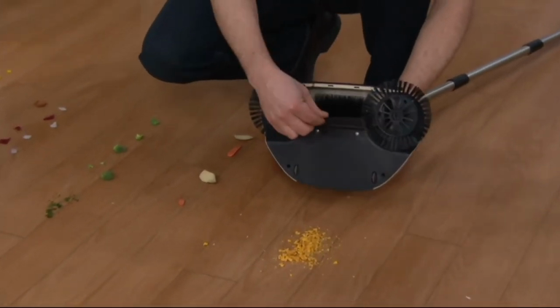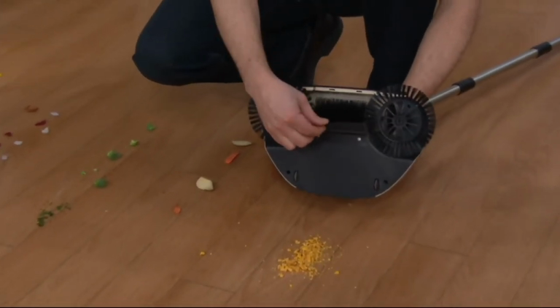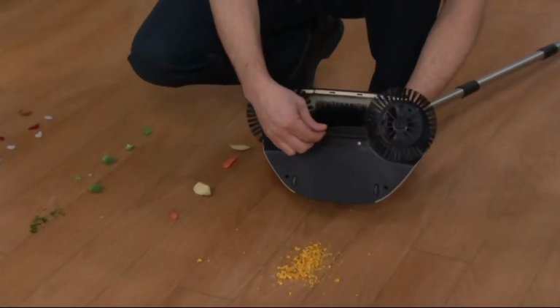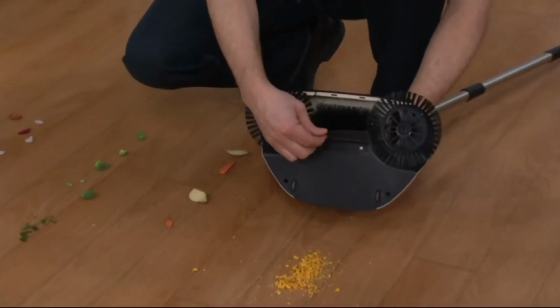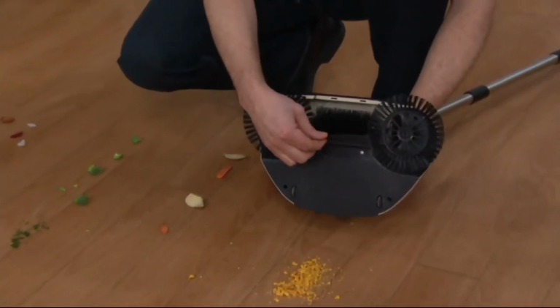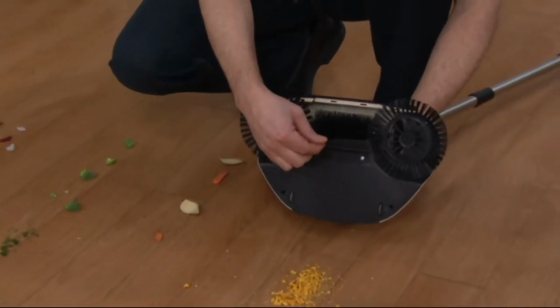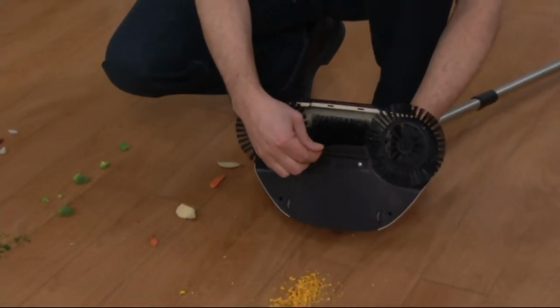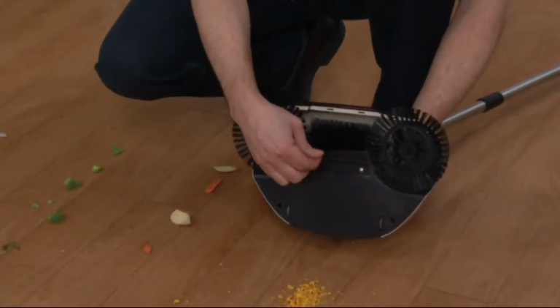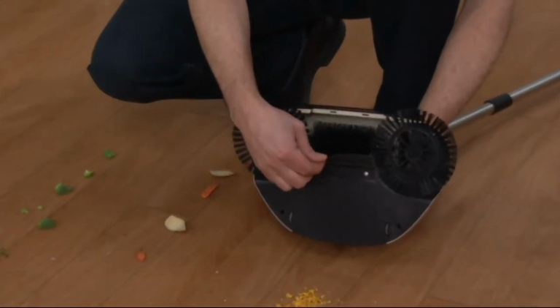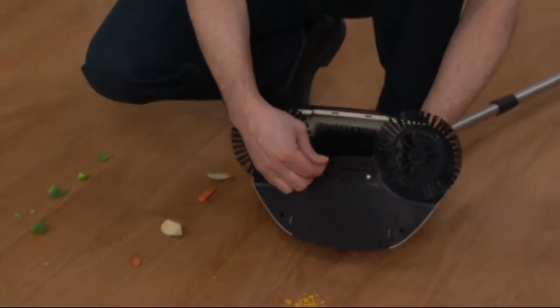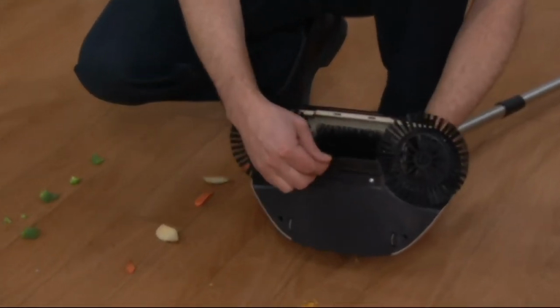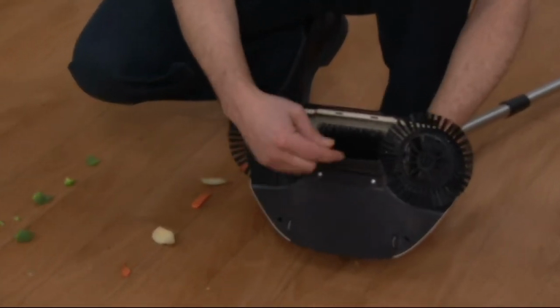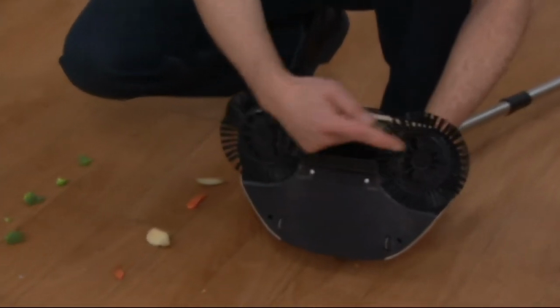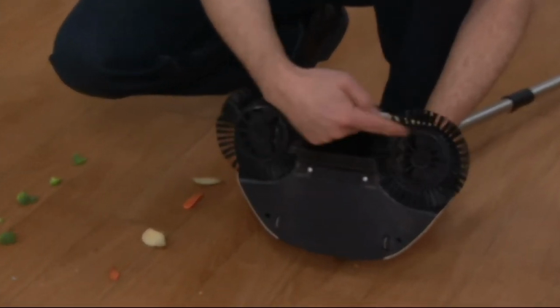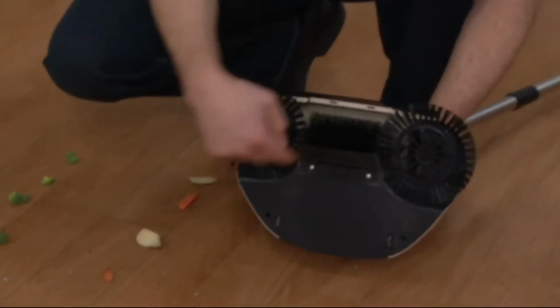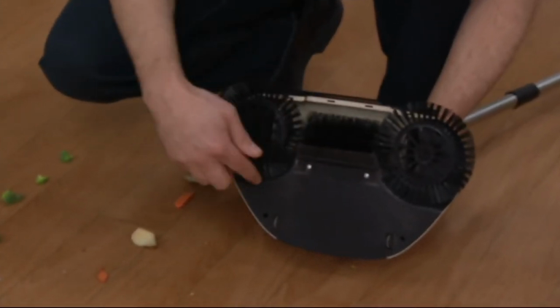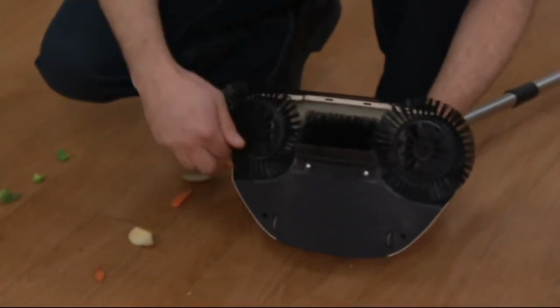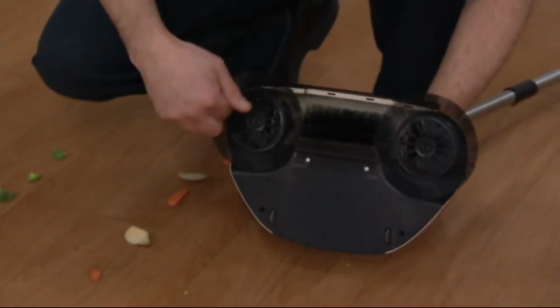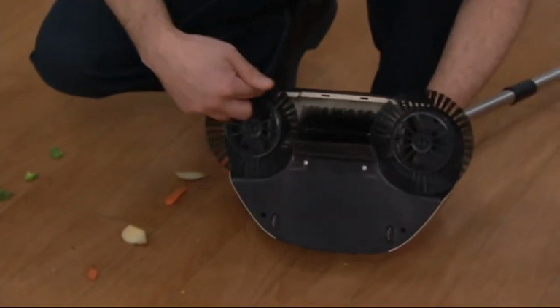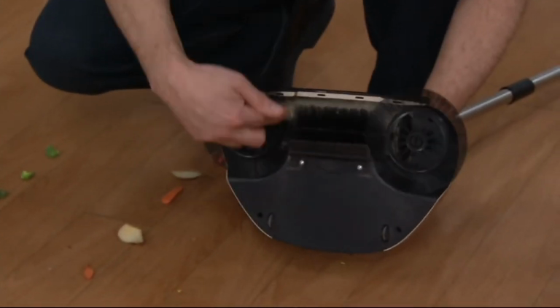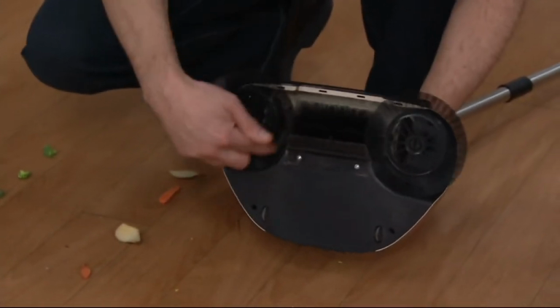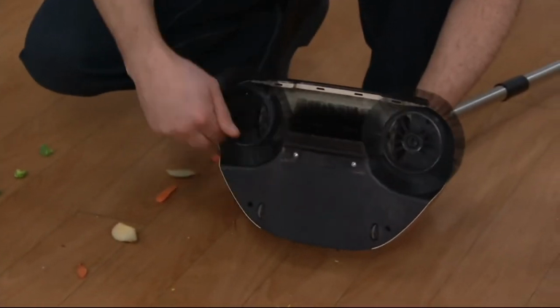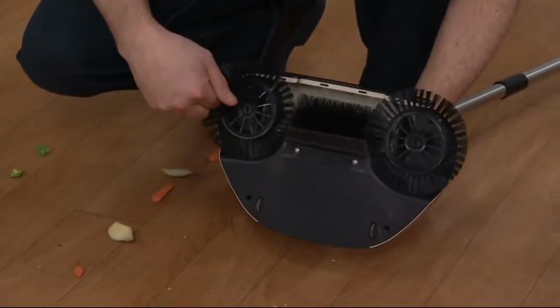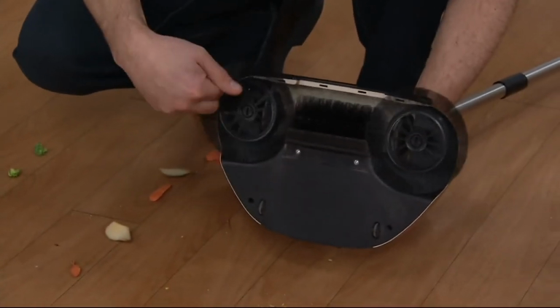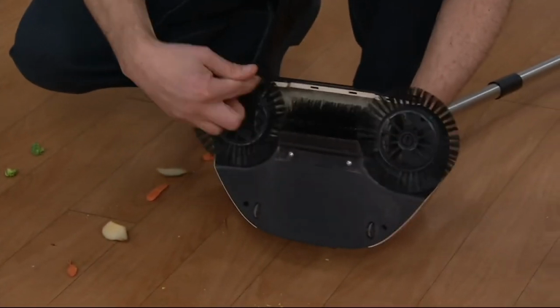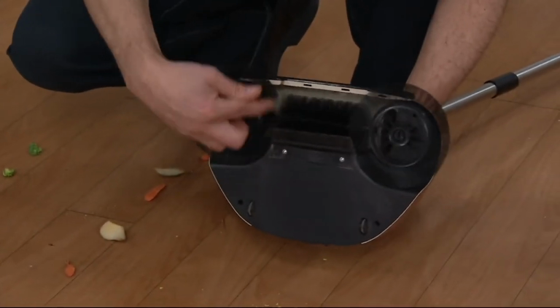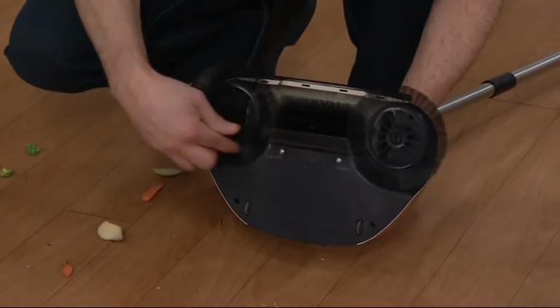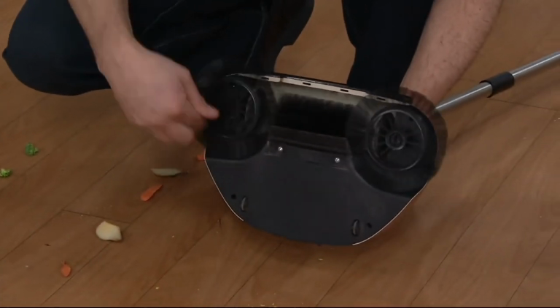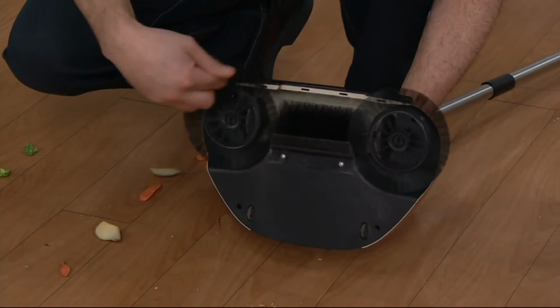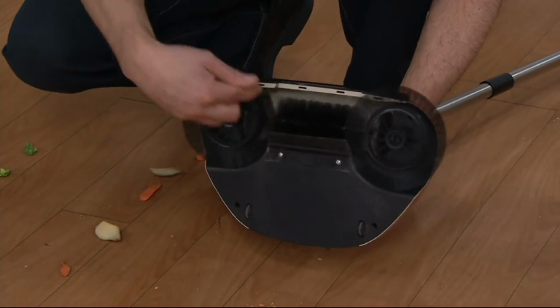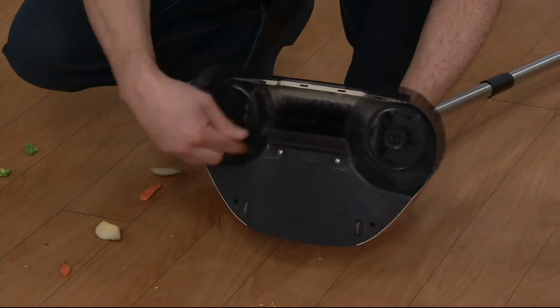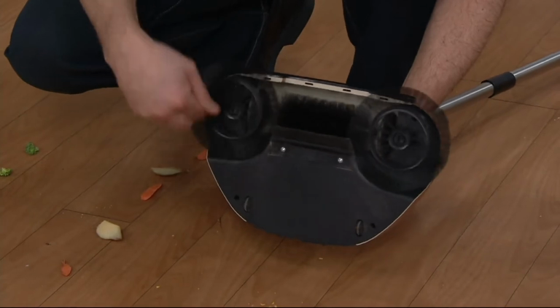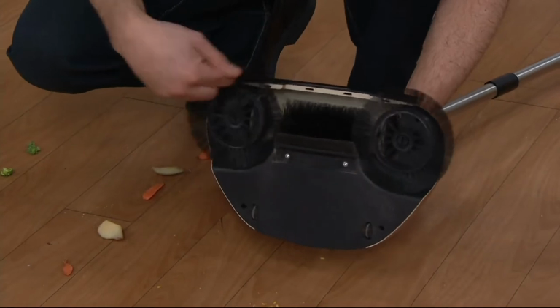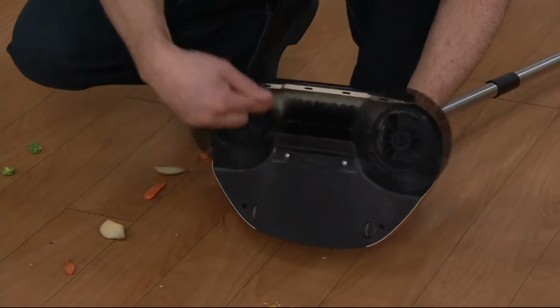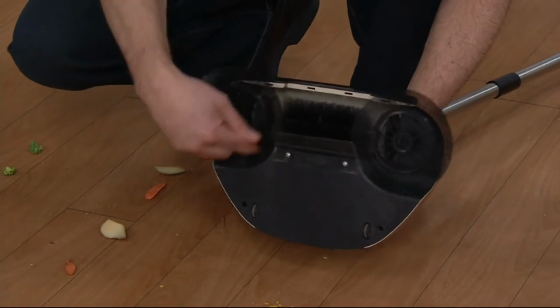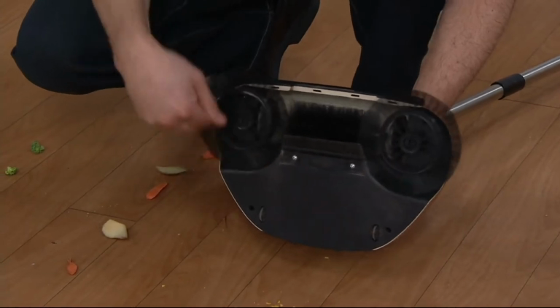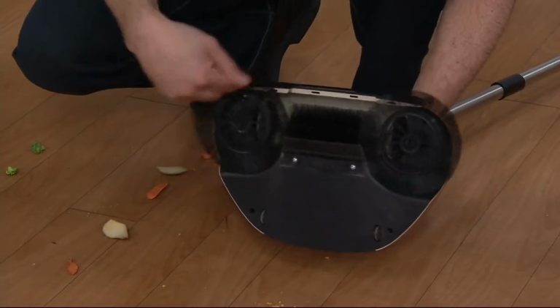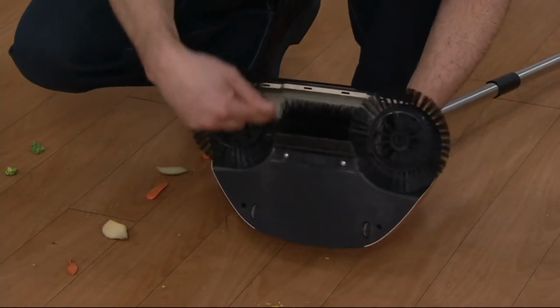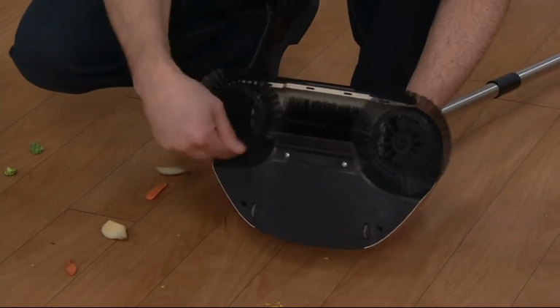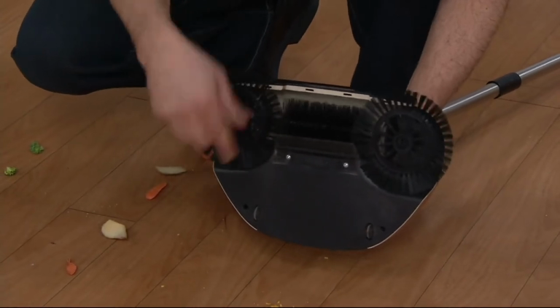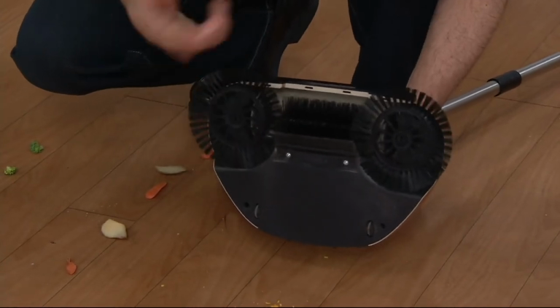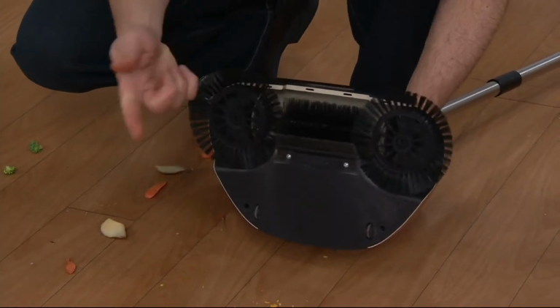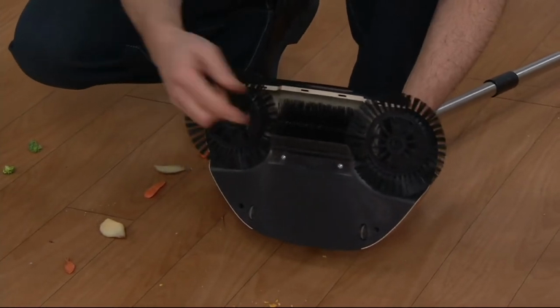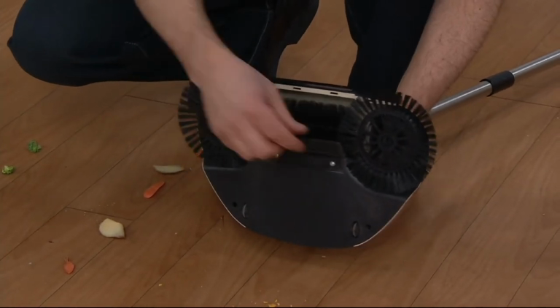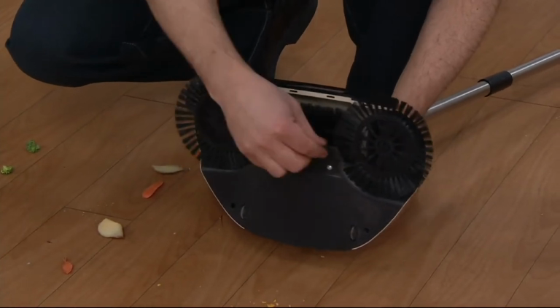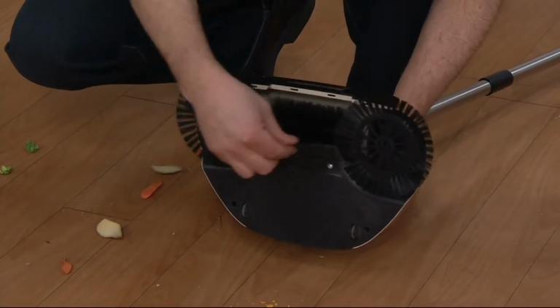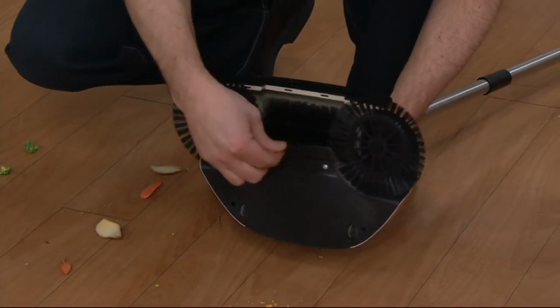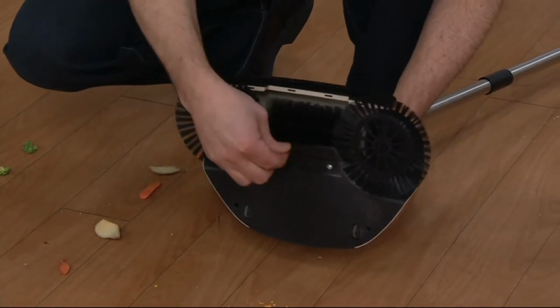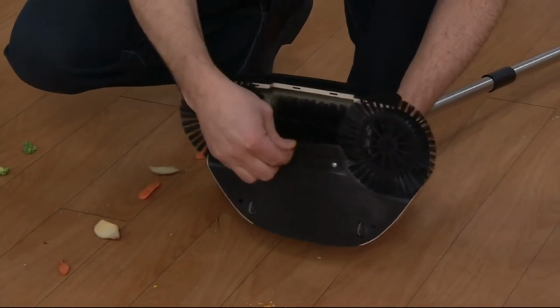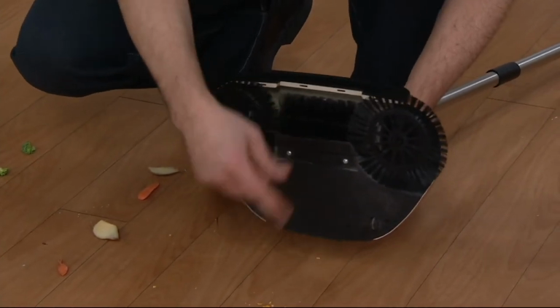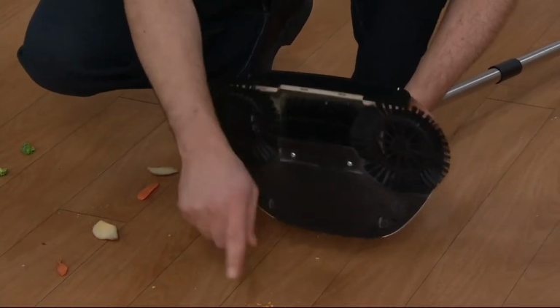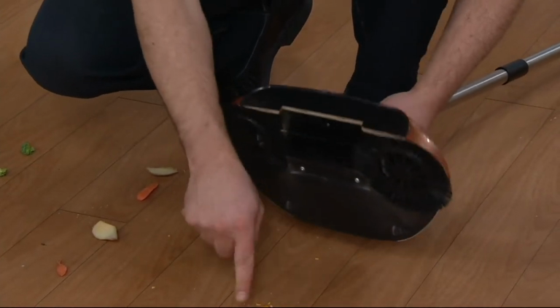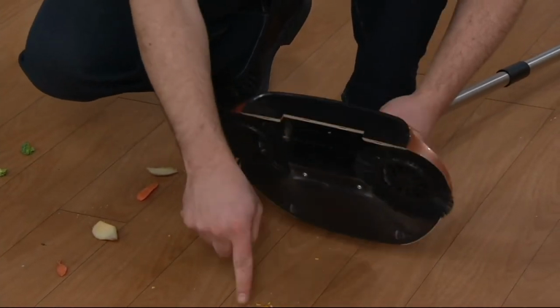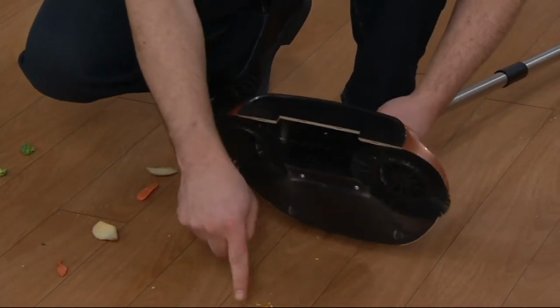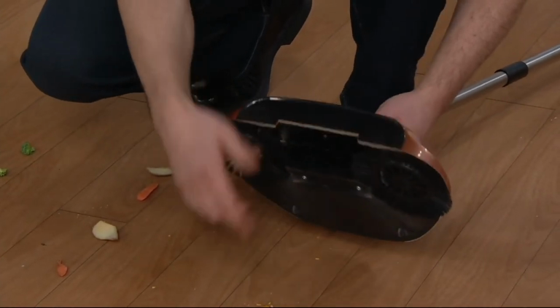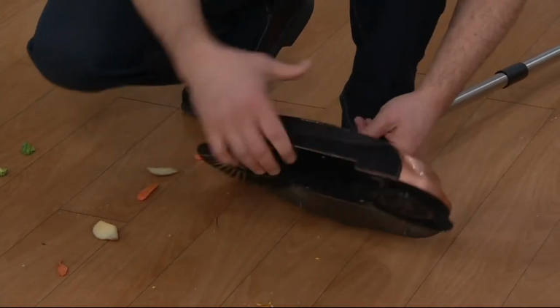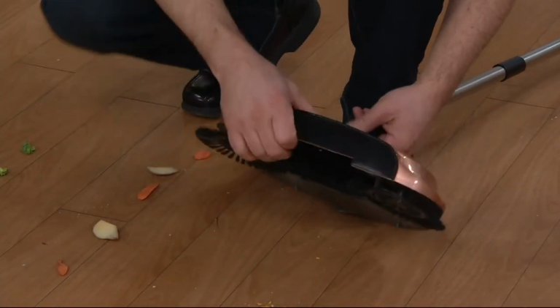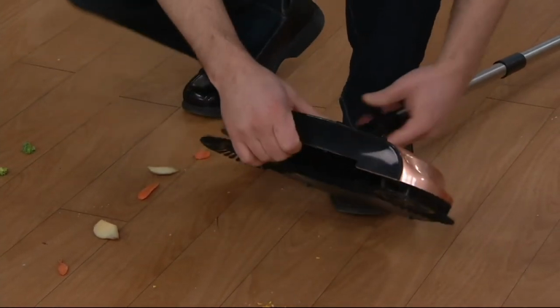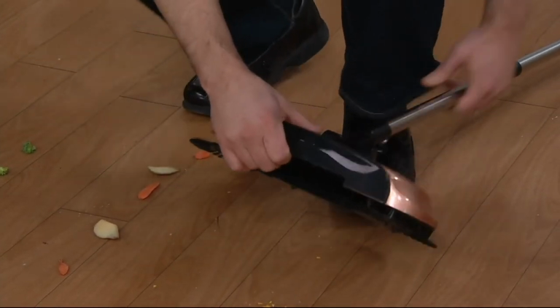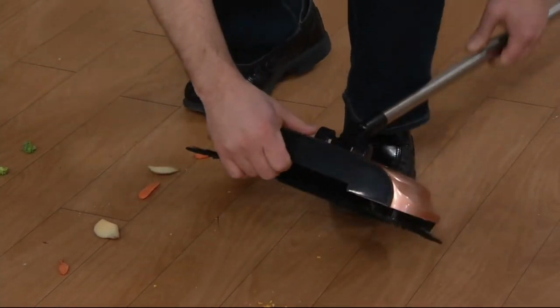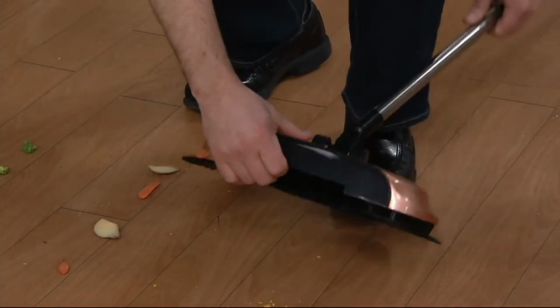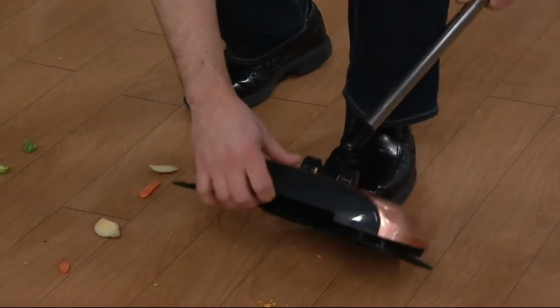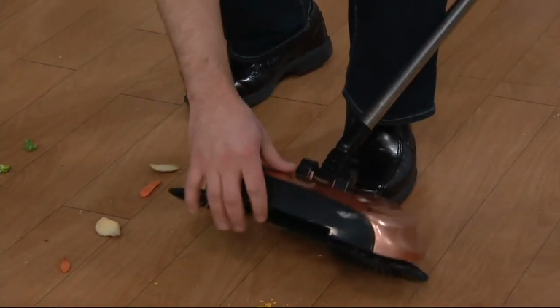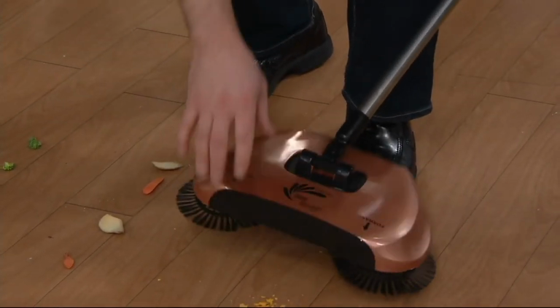There's a built-in dust pan here. So when I move it forward, I'm not plugging it in — all I do is move it forward and it works, and that dust pan gets all those small crumbs.